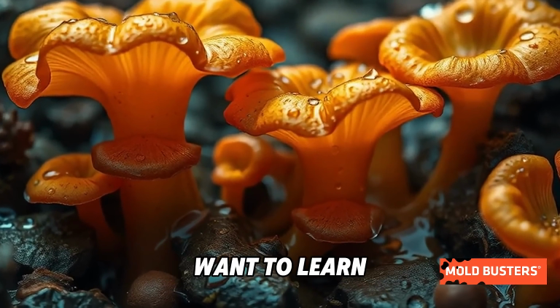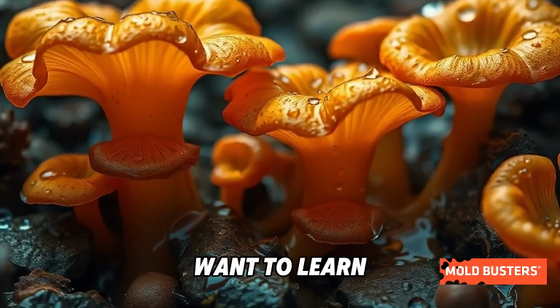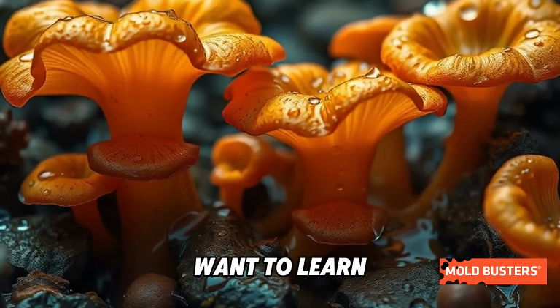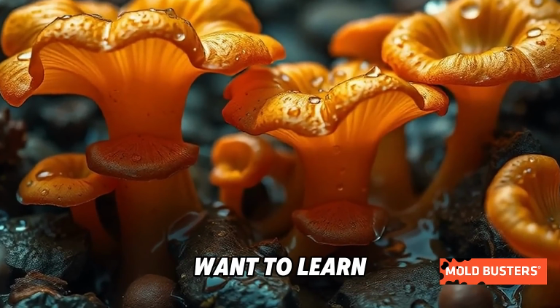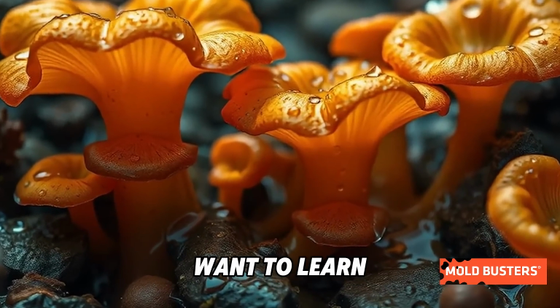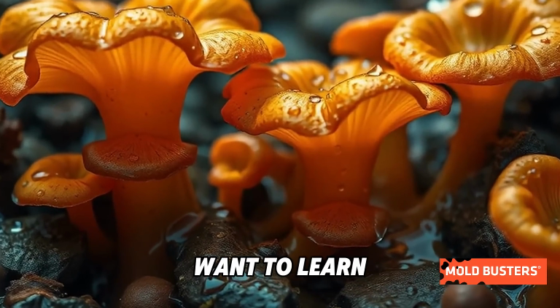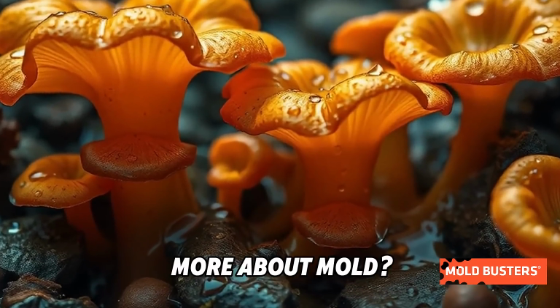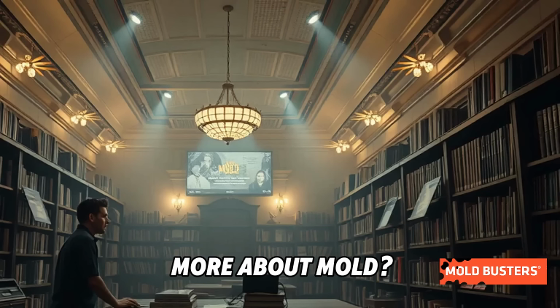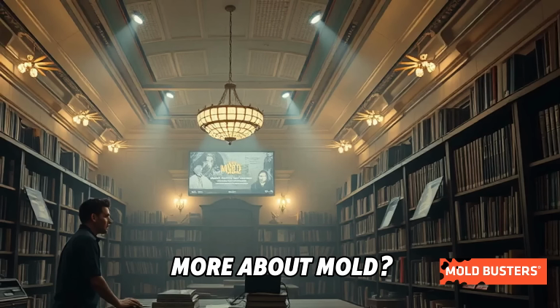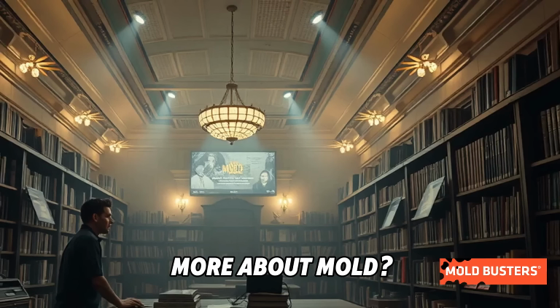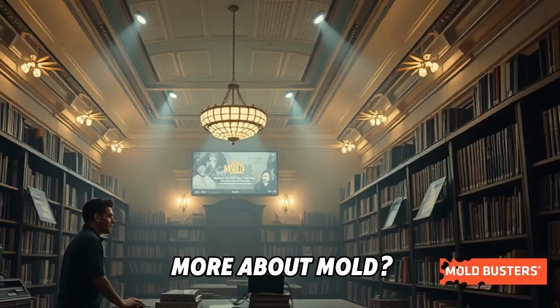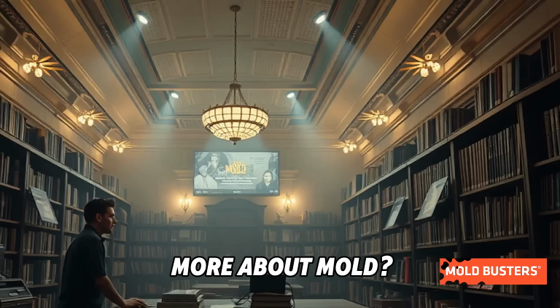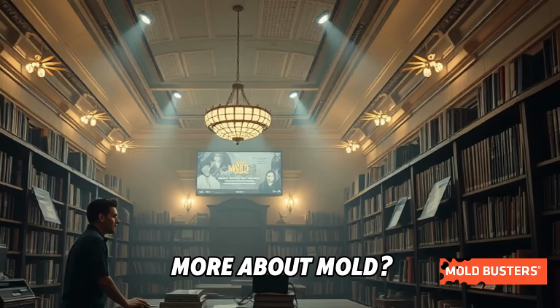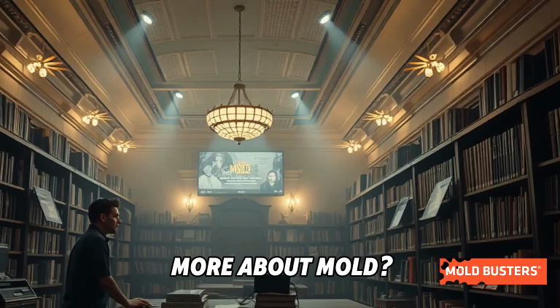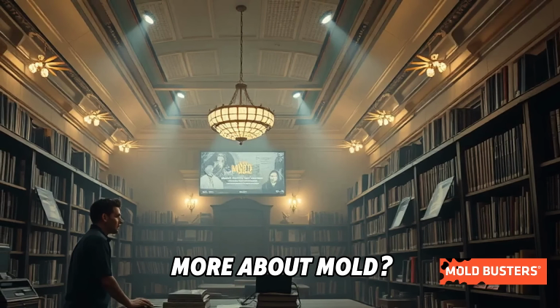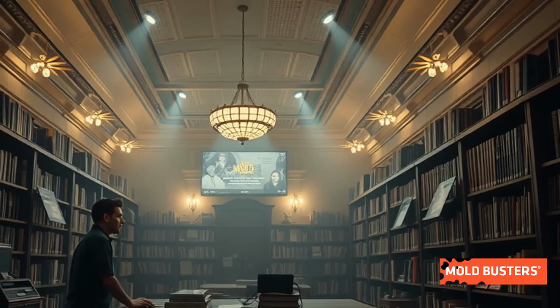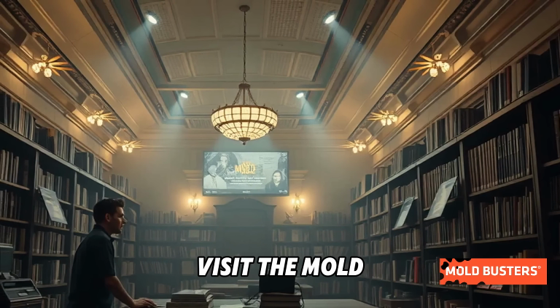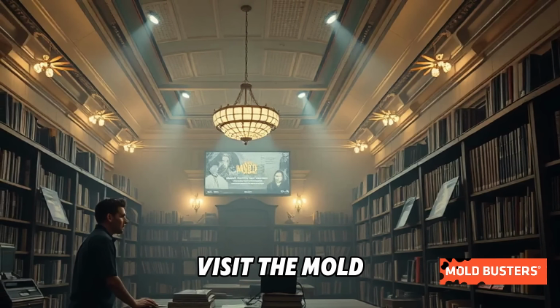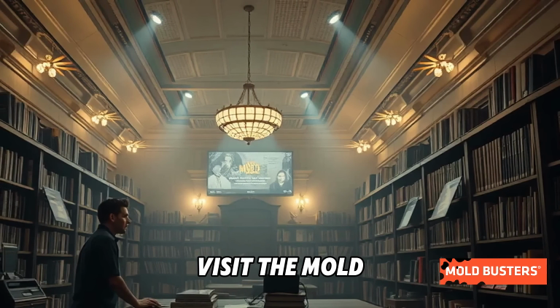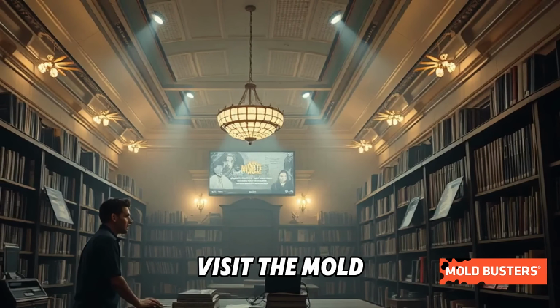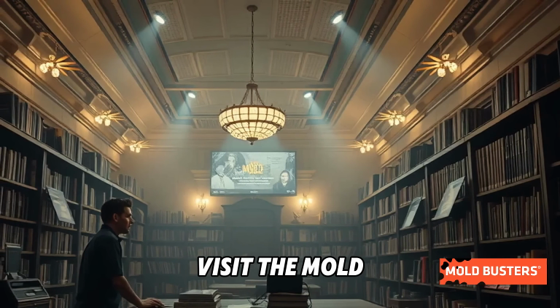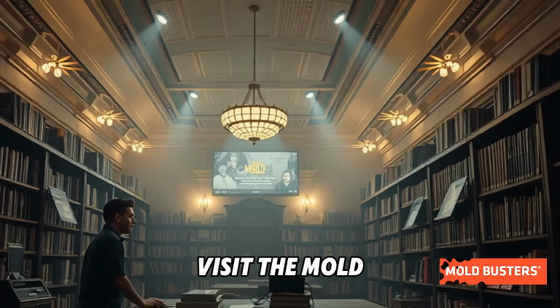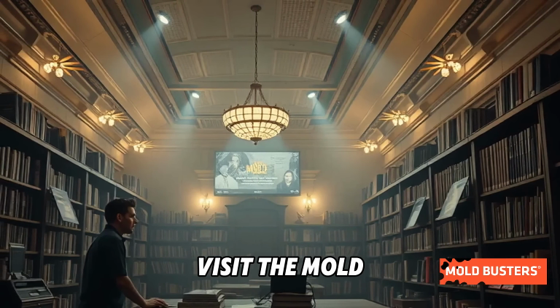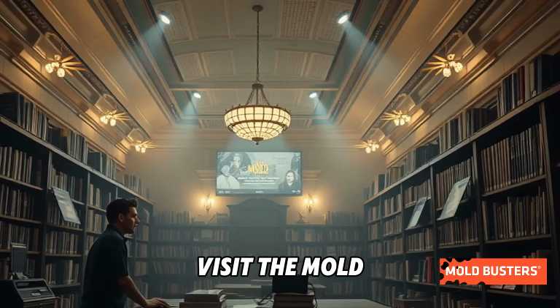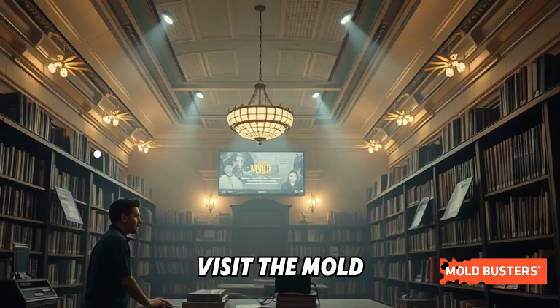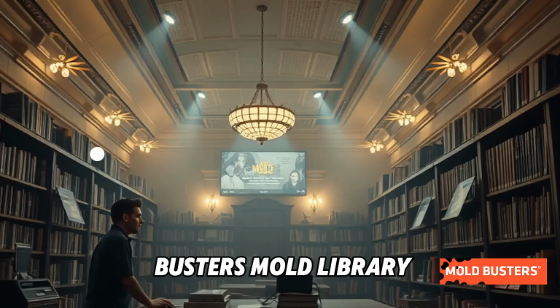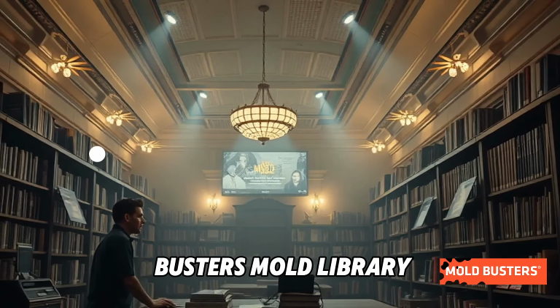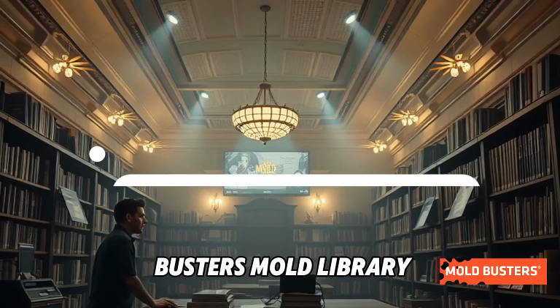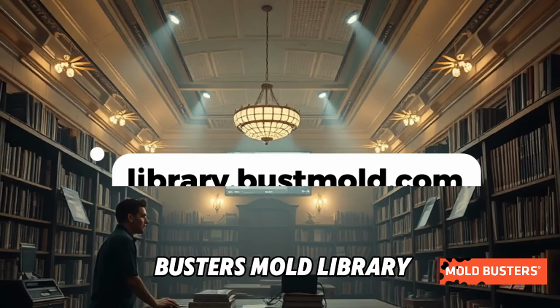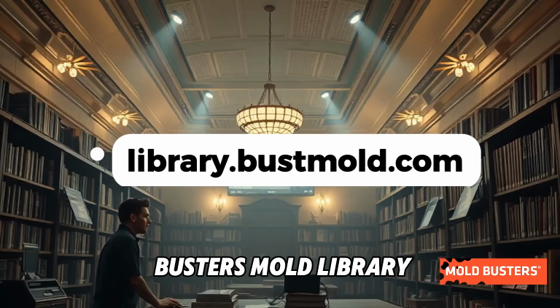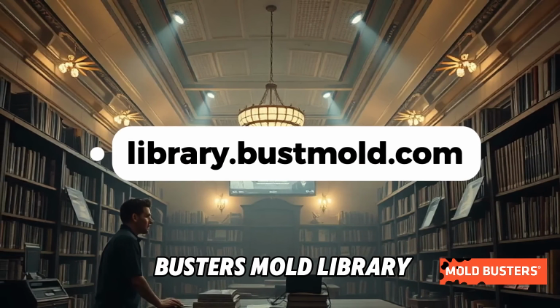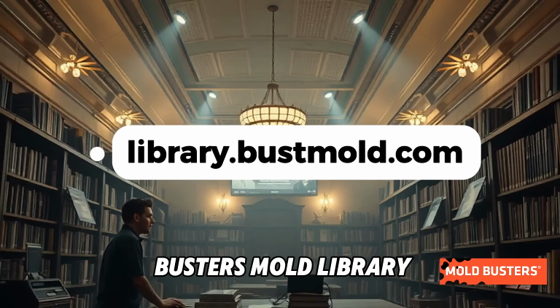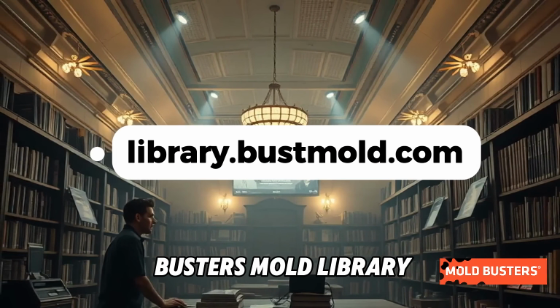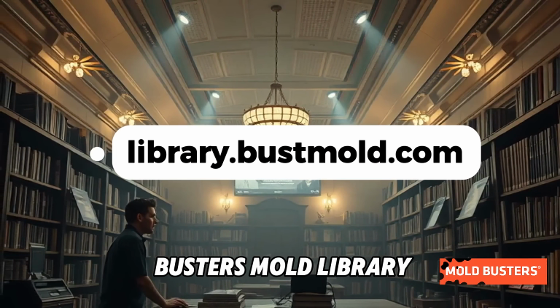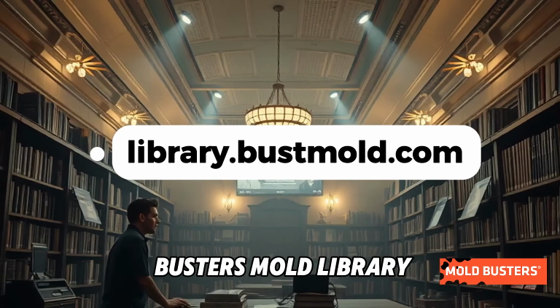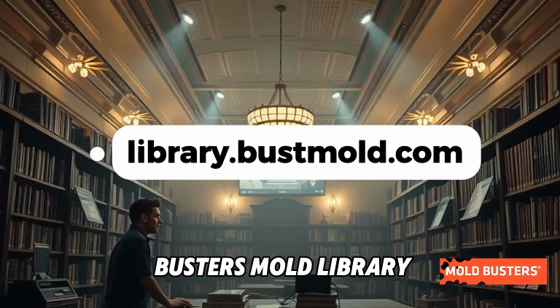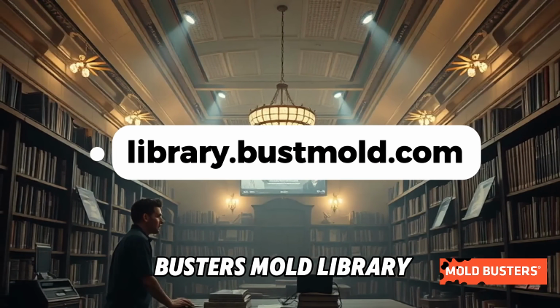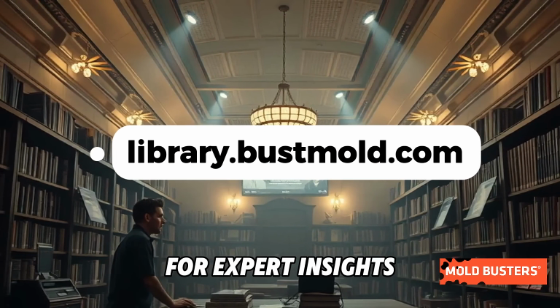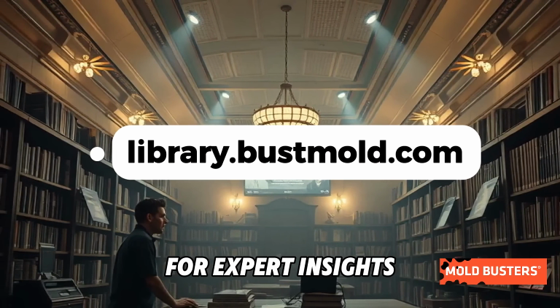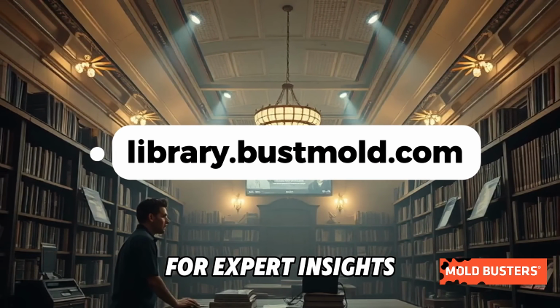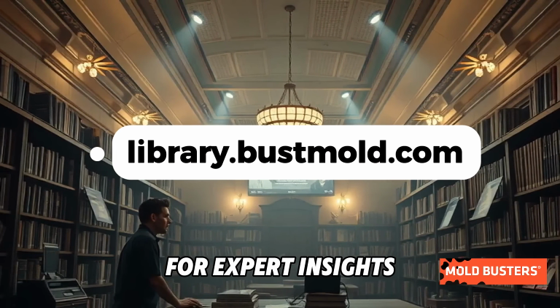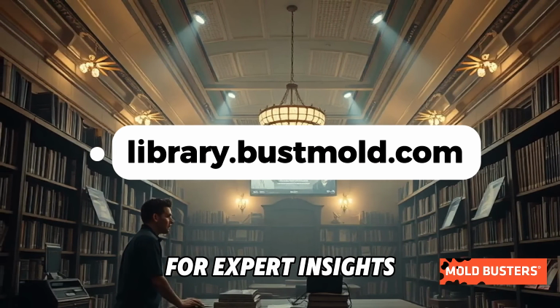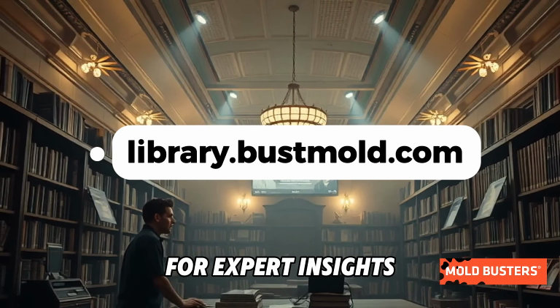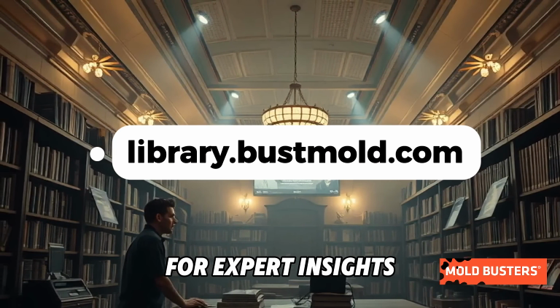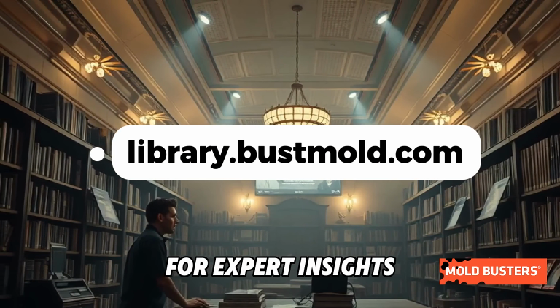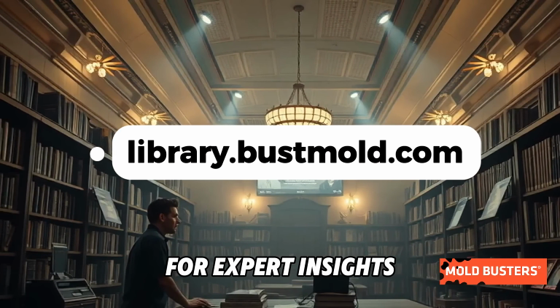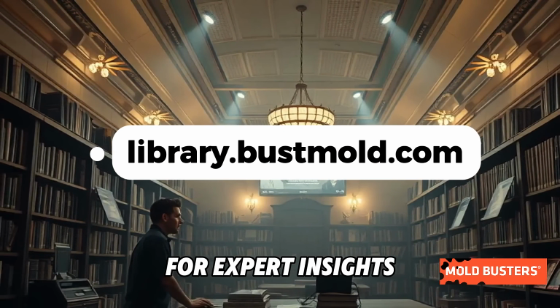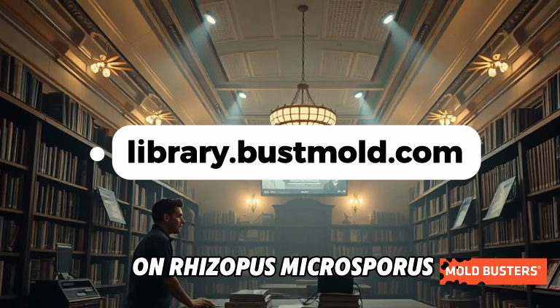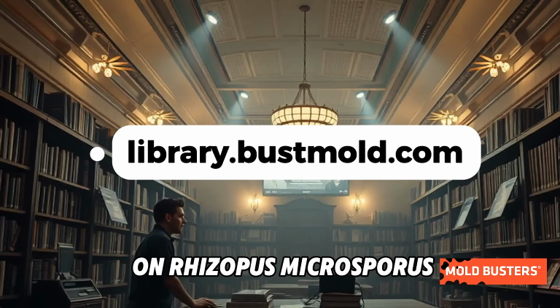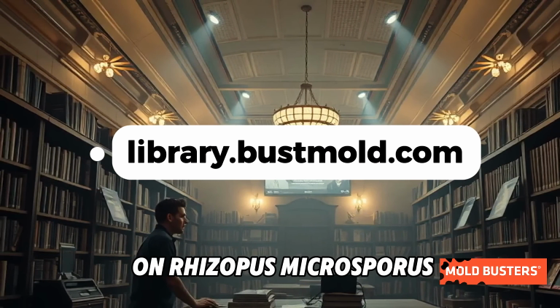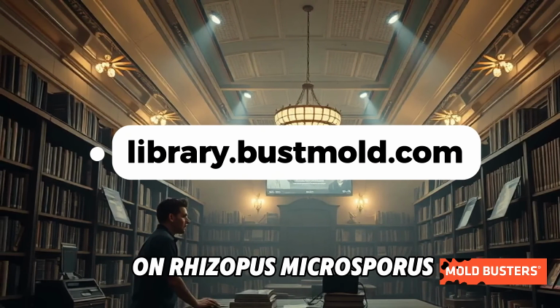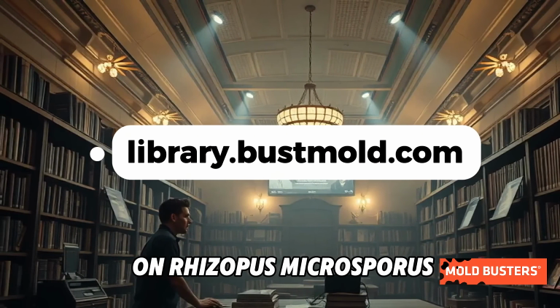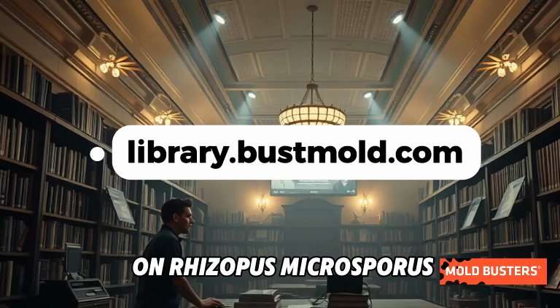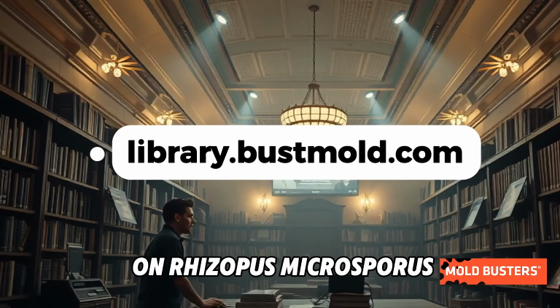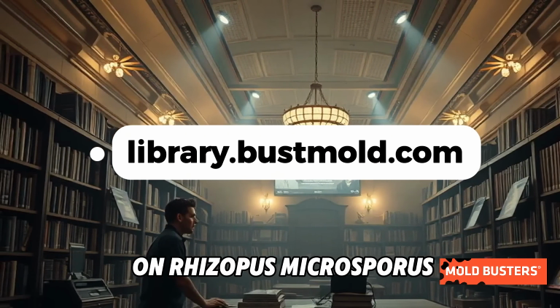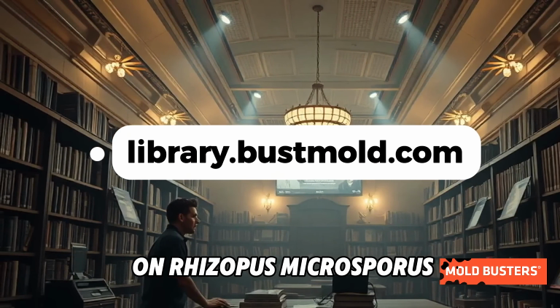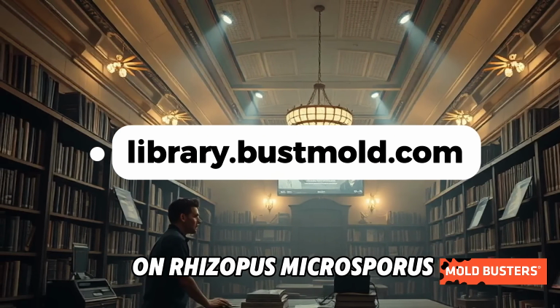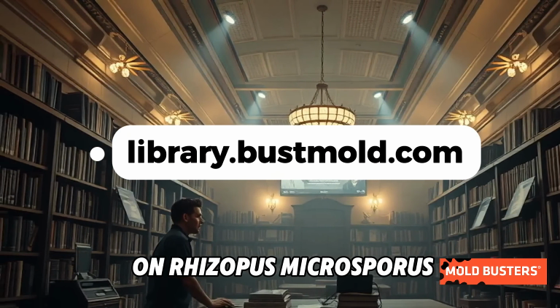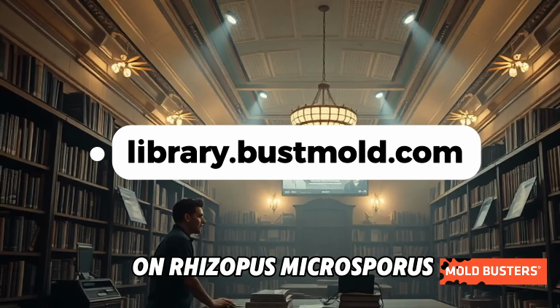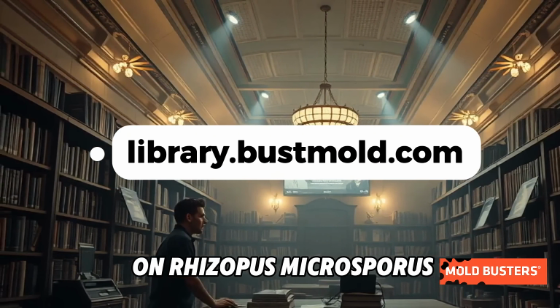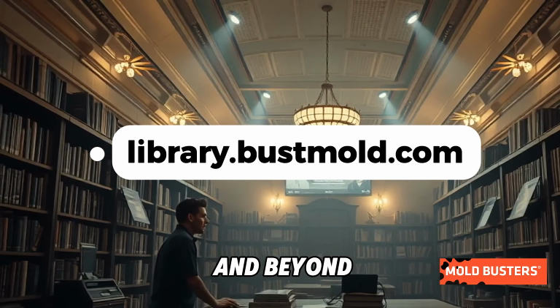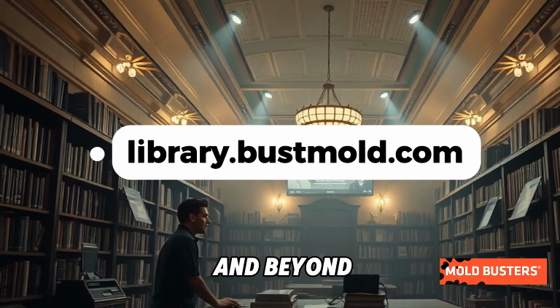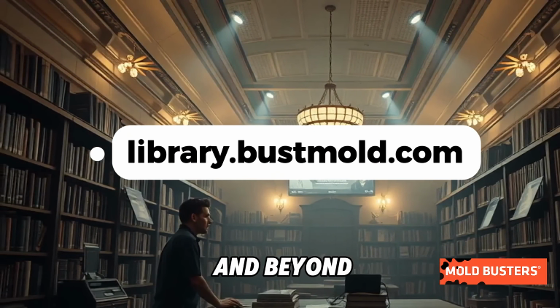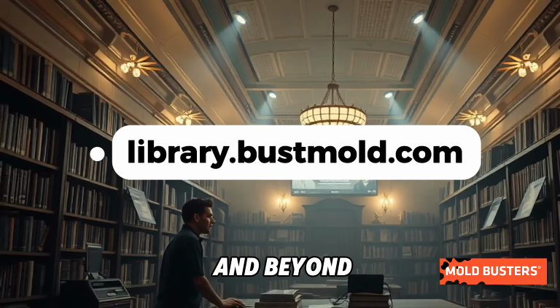Want to learn more about mold? Visit the Mold Buster's Mold Library for expert insights on Rhizopus Microsporus and beyond.